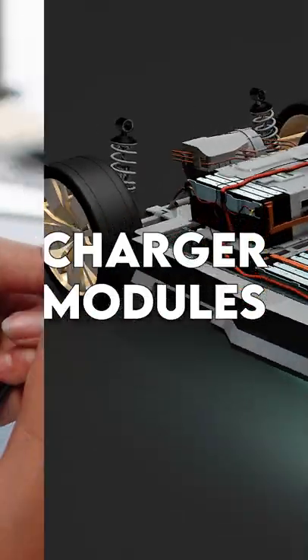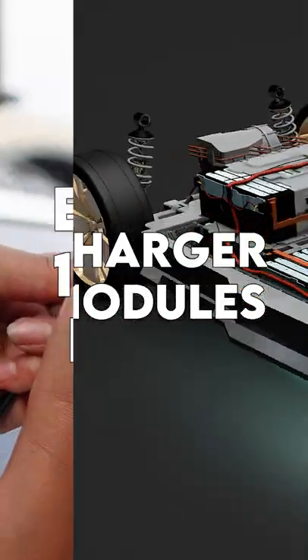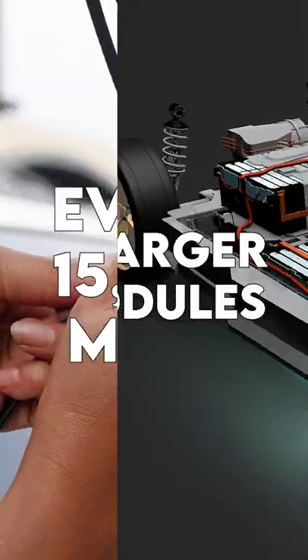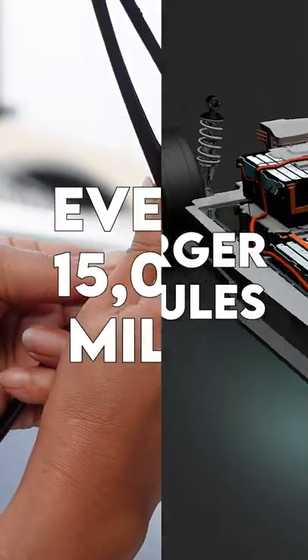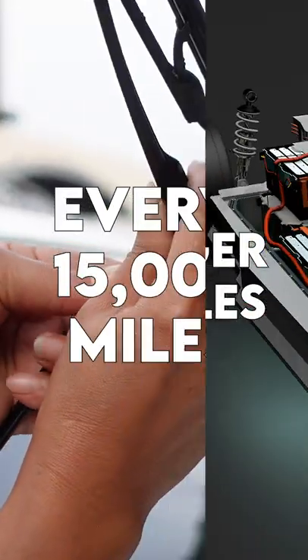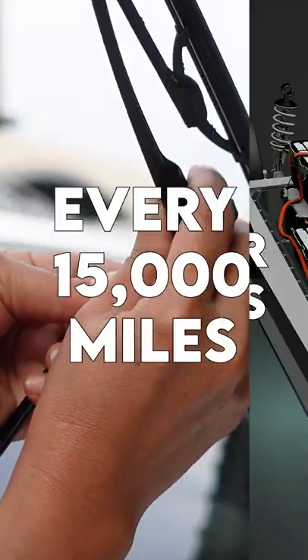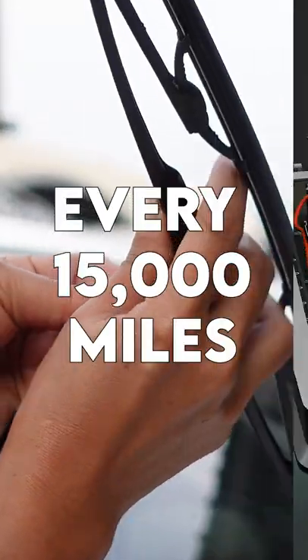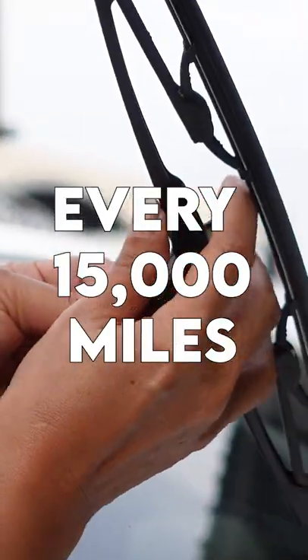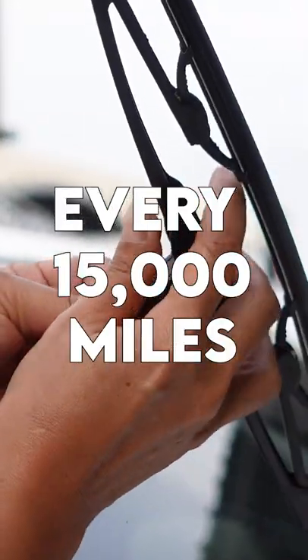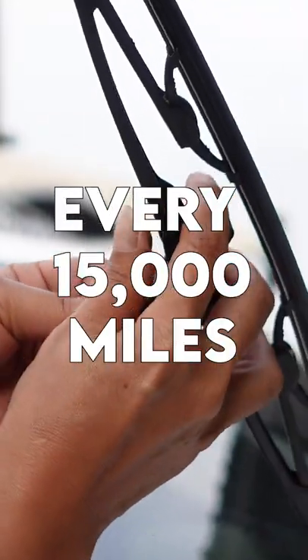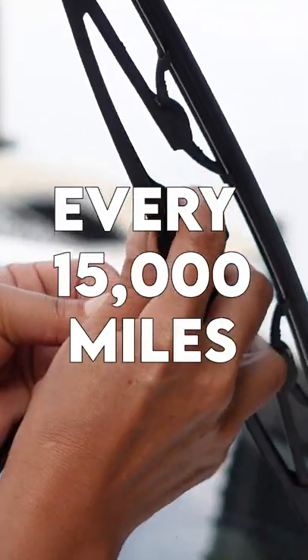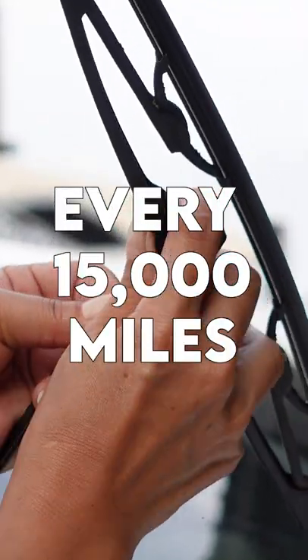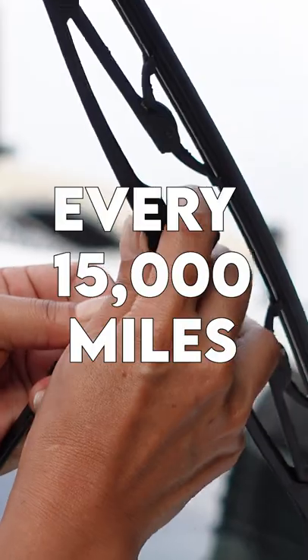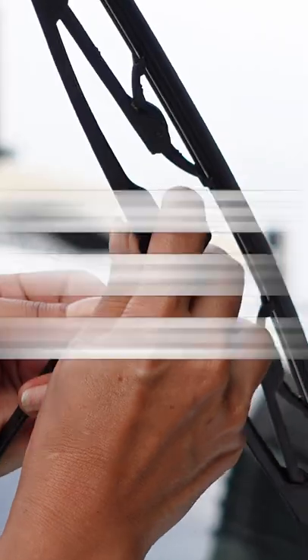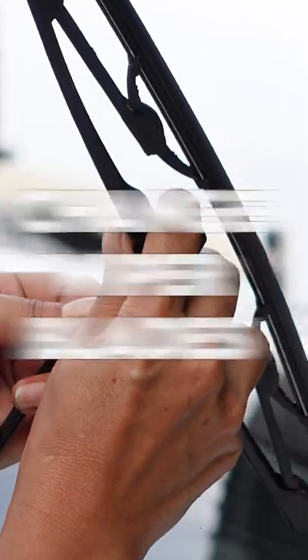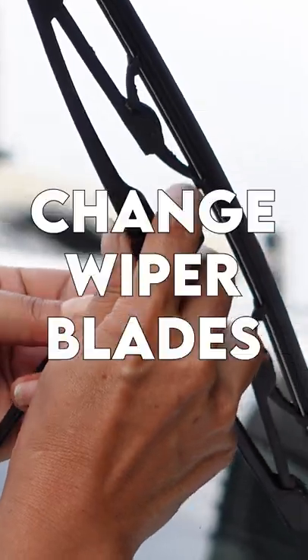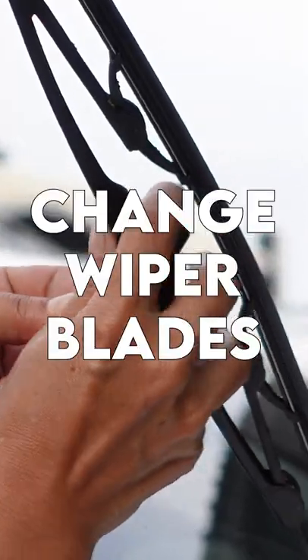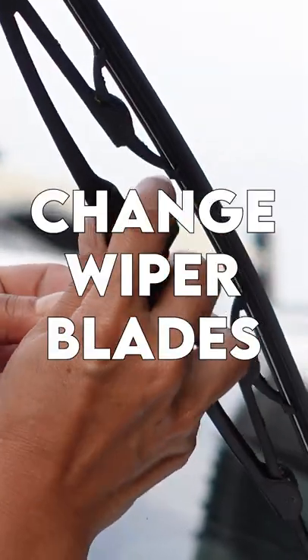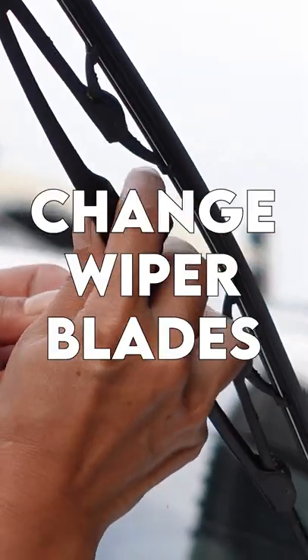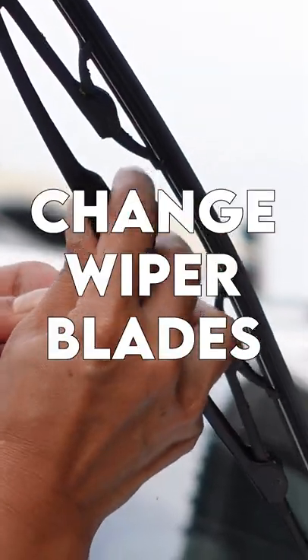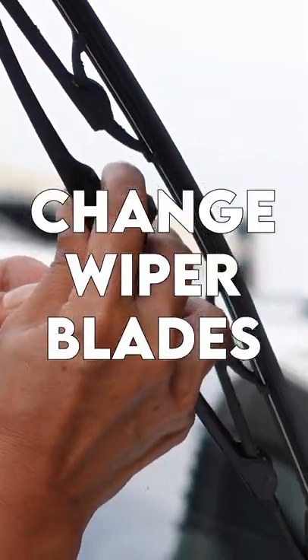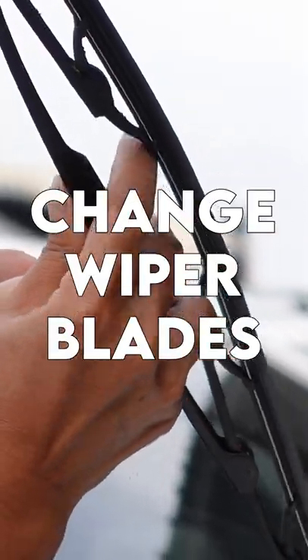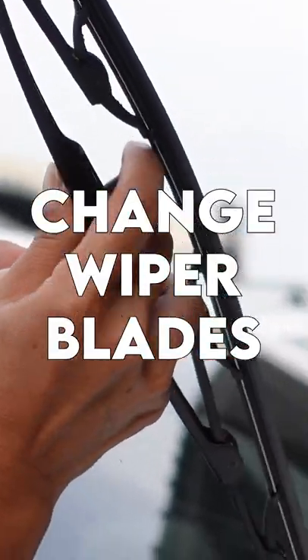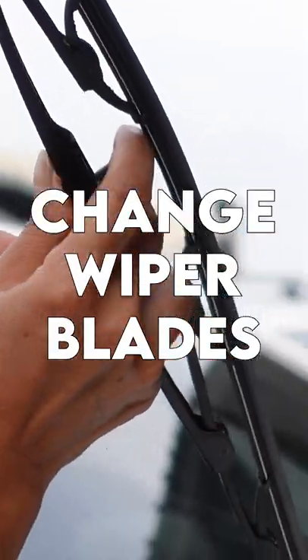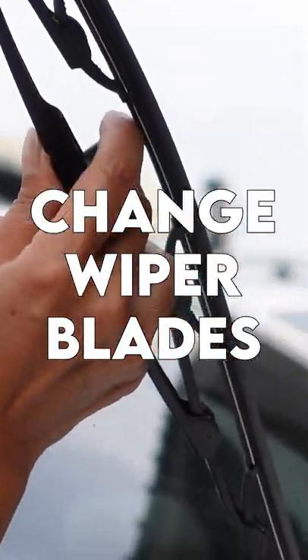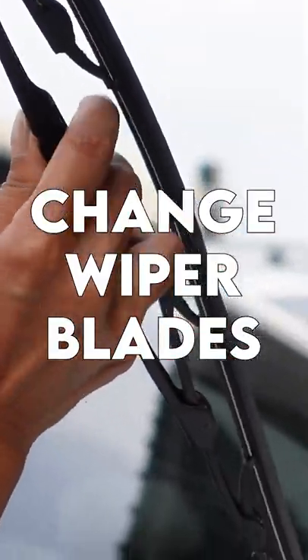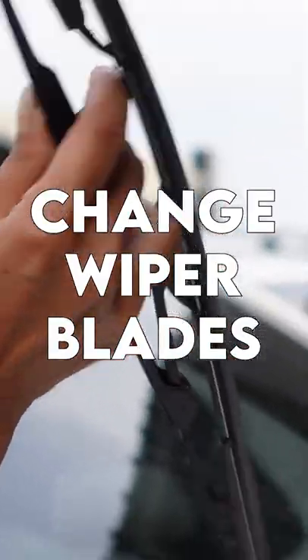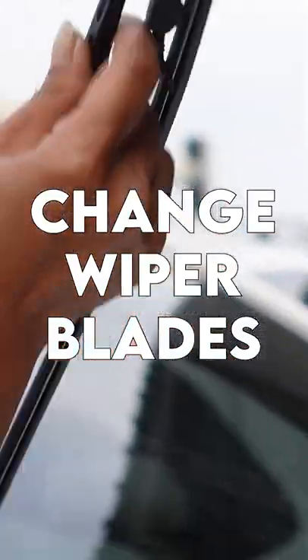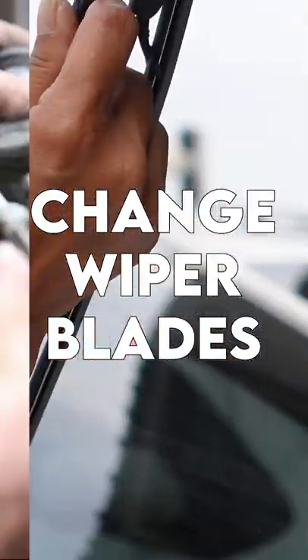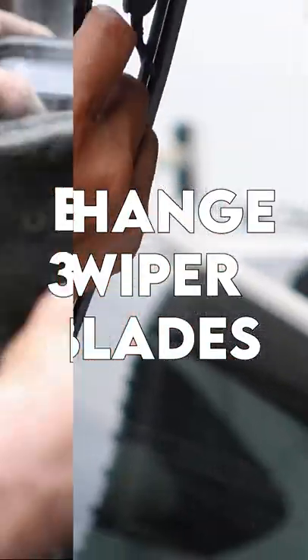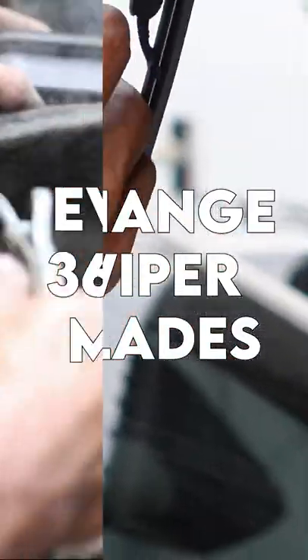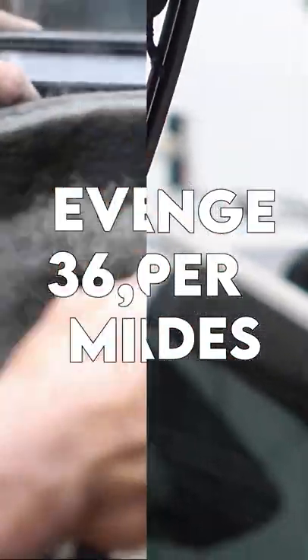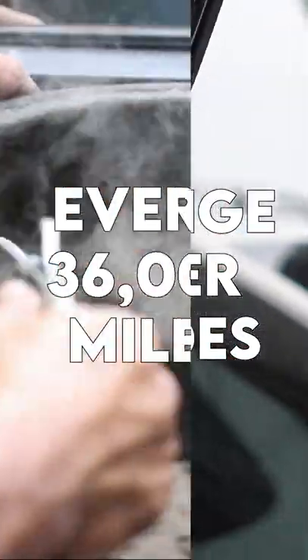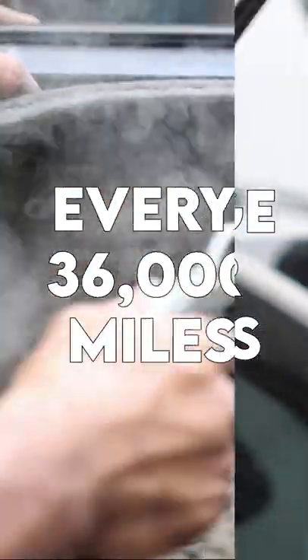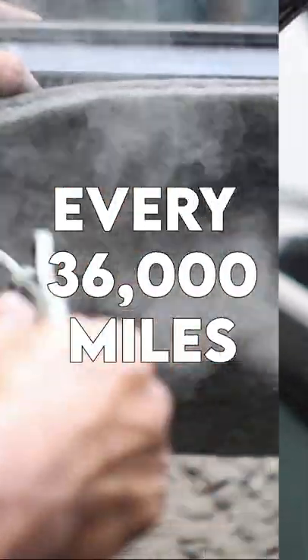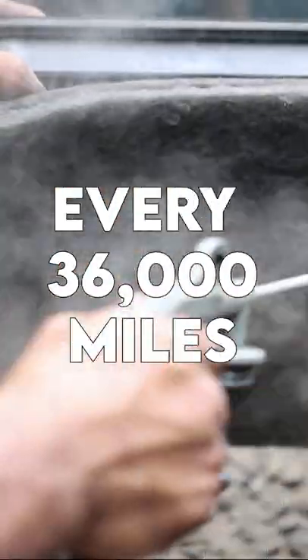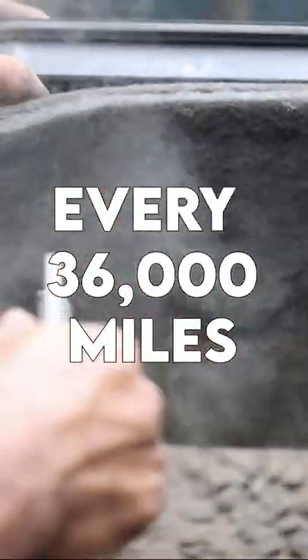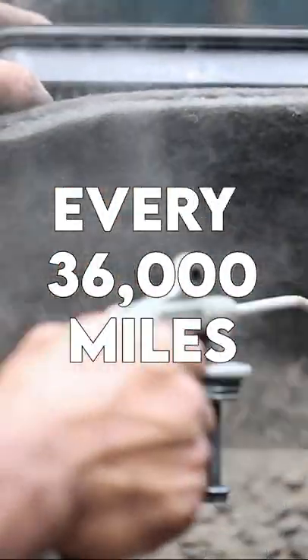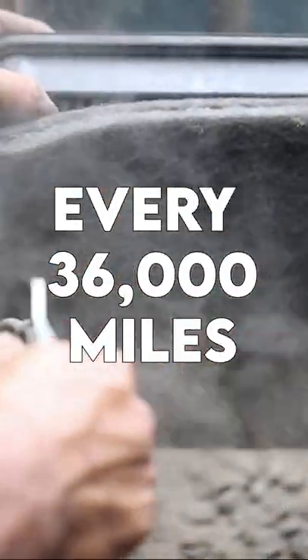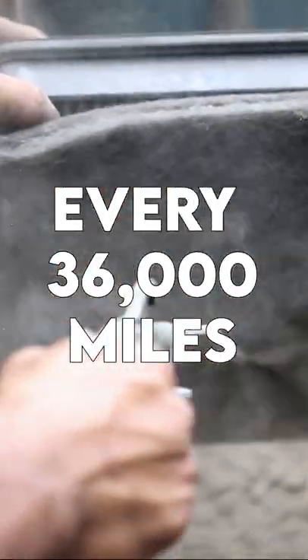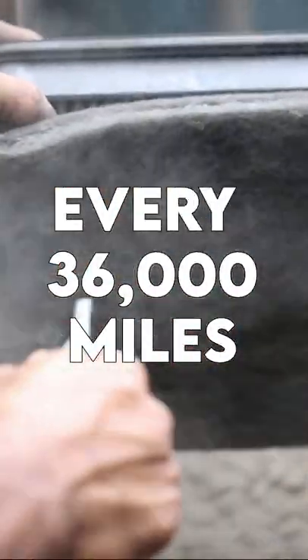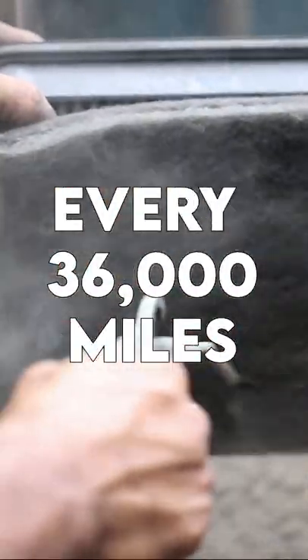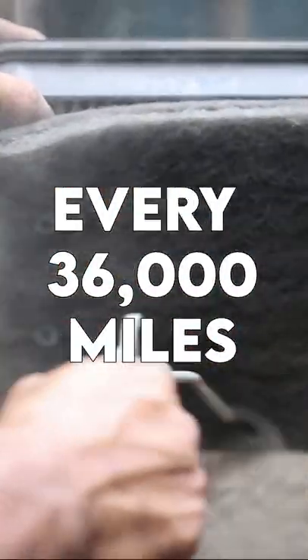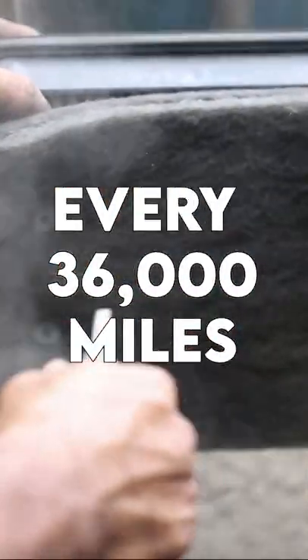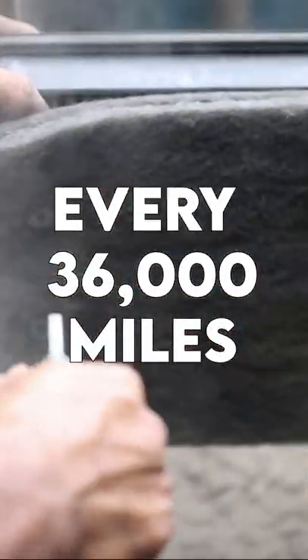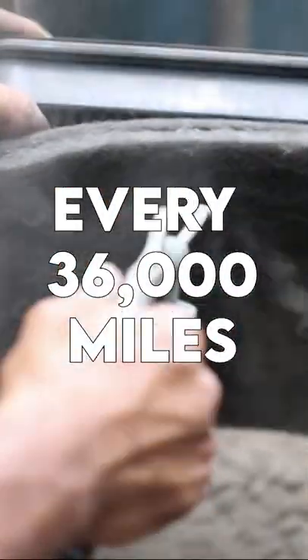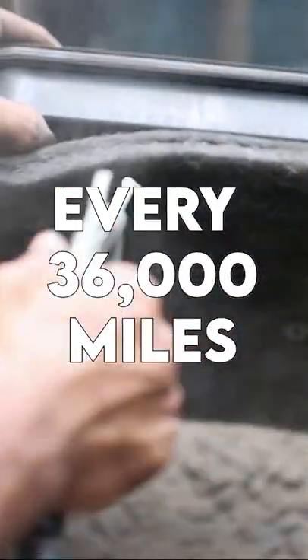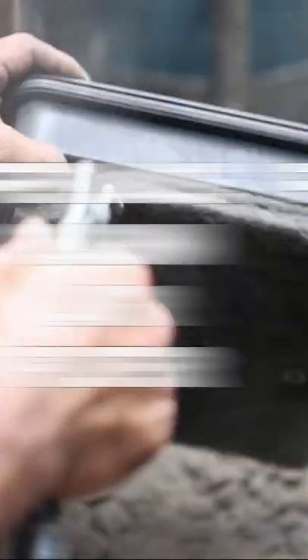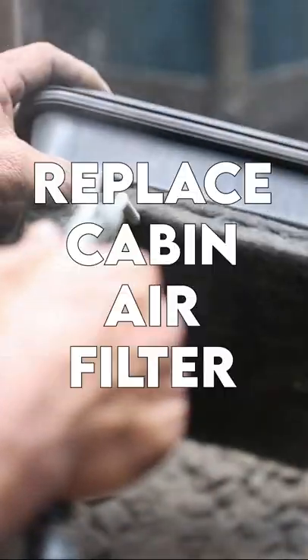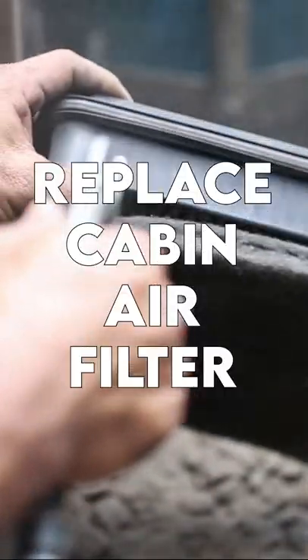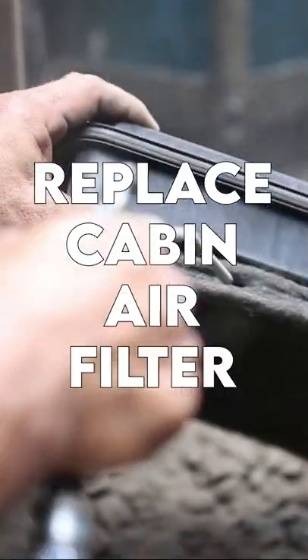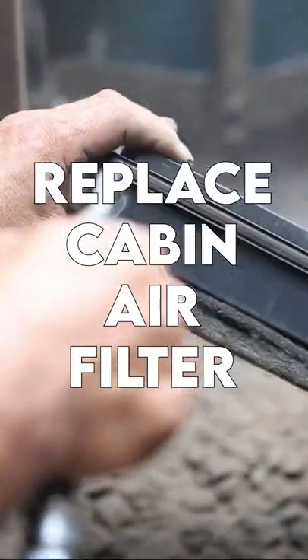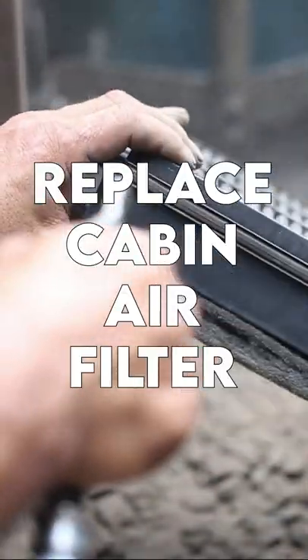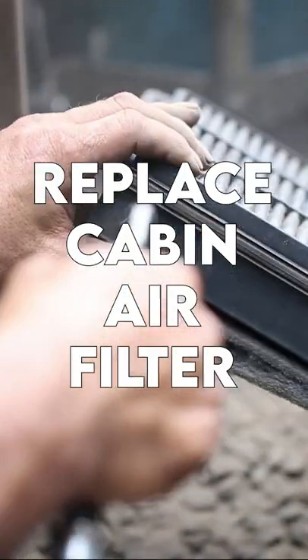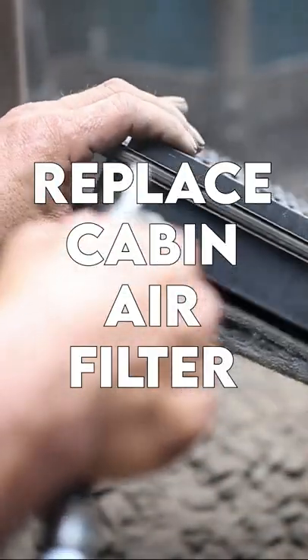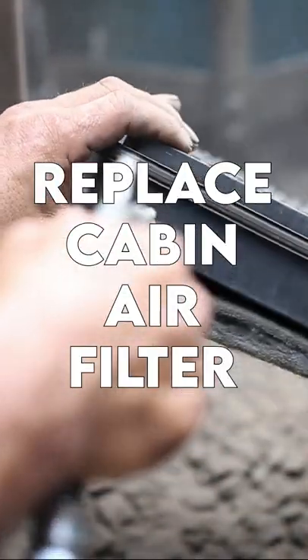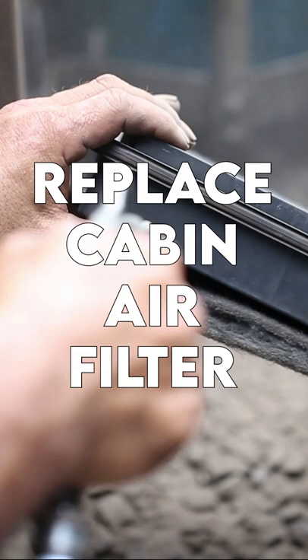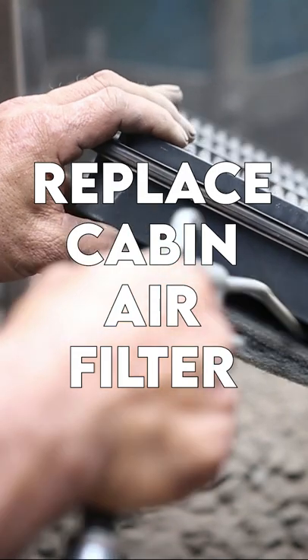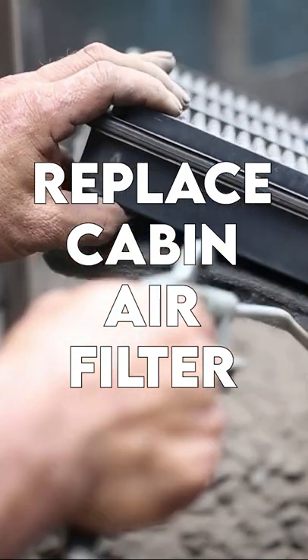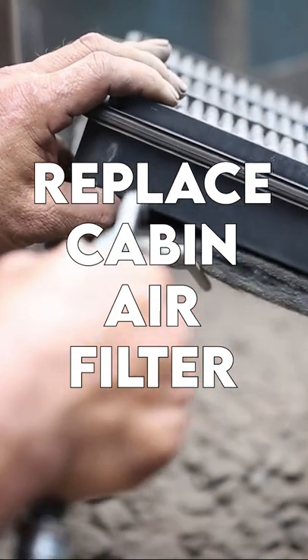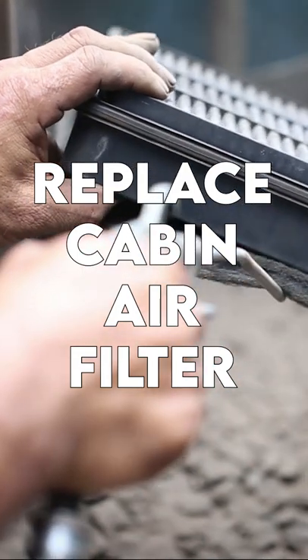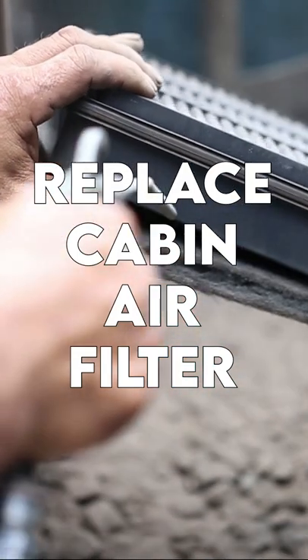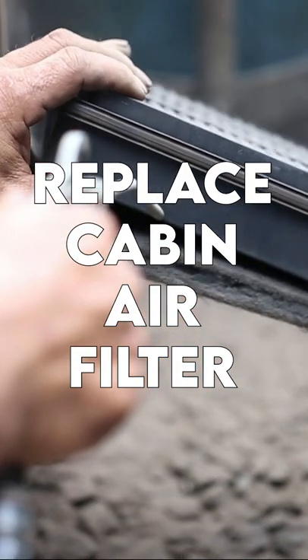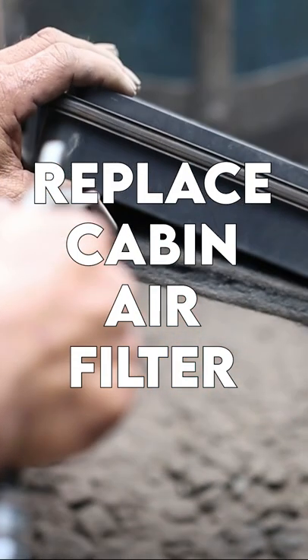At 15,000 miles, you can change your wiper blades. Also, at 36,000 miles, you have to replace the cabin air filter.